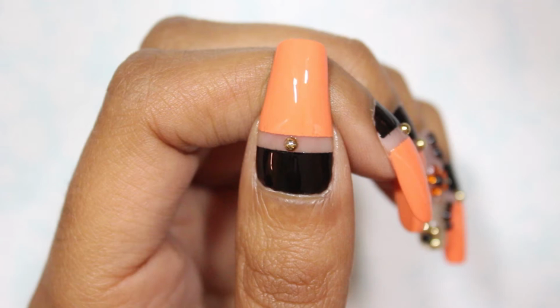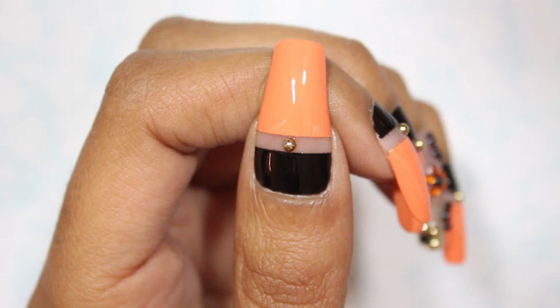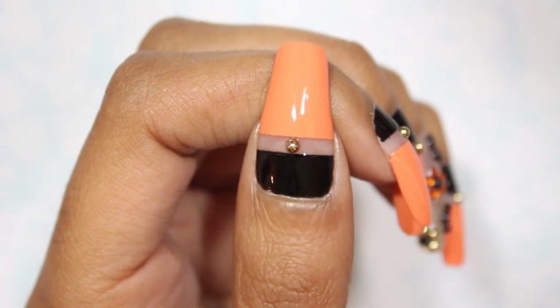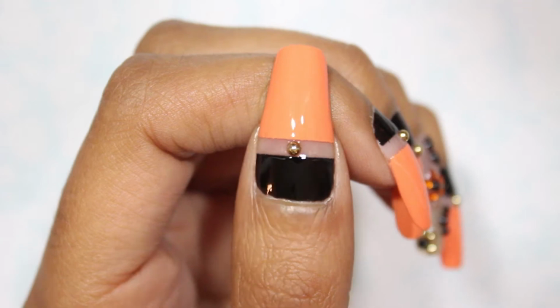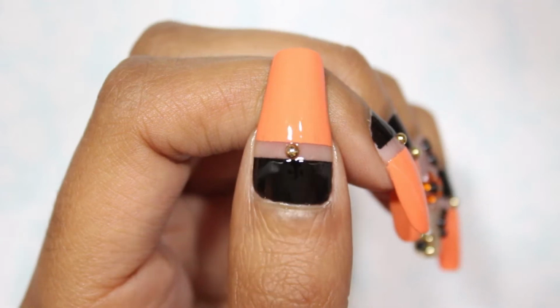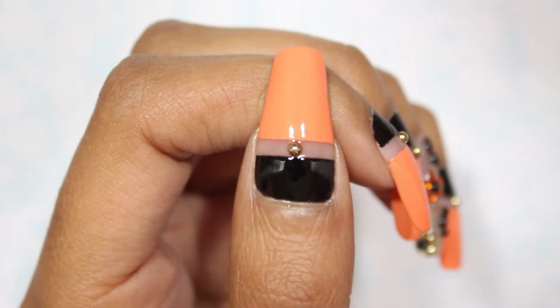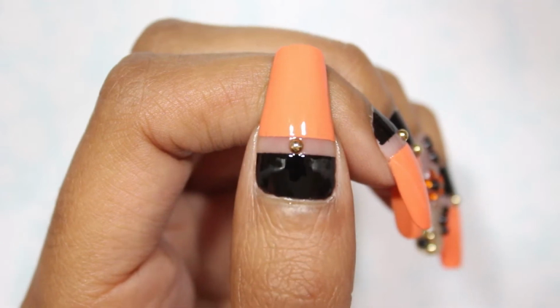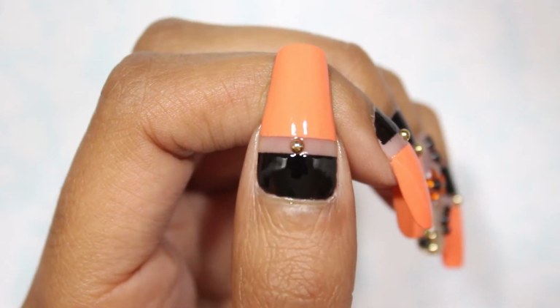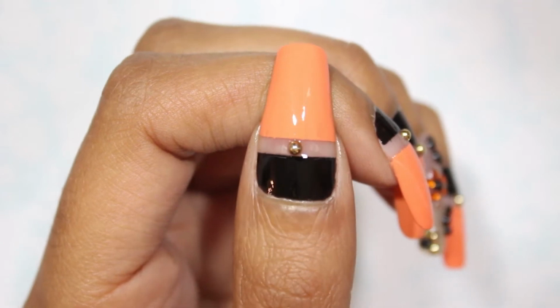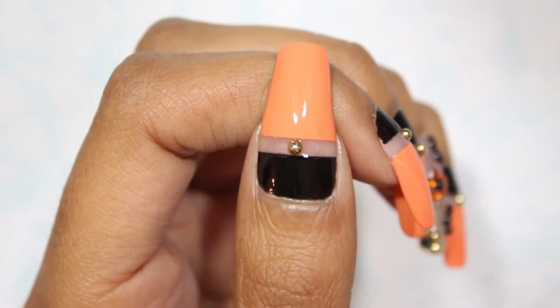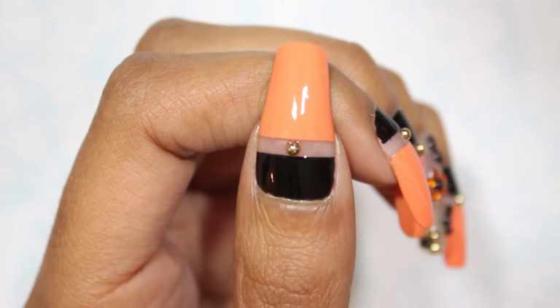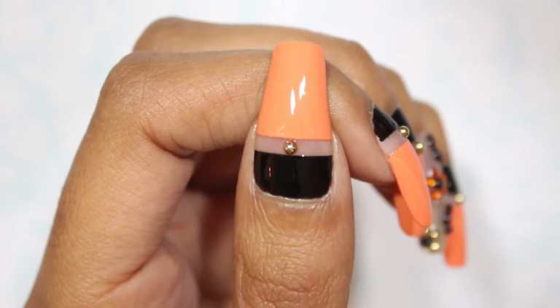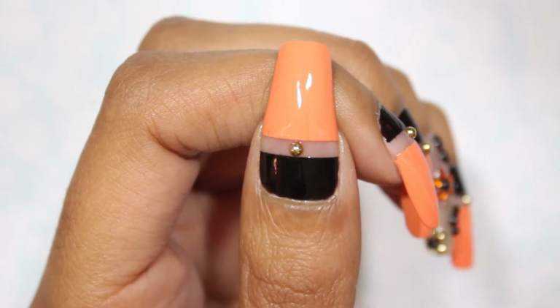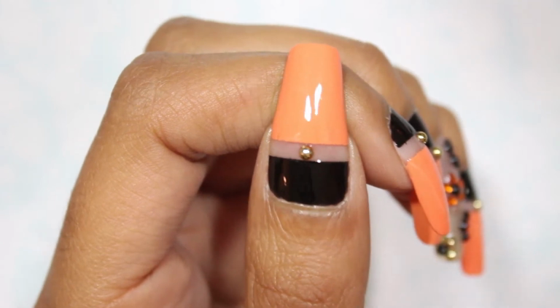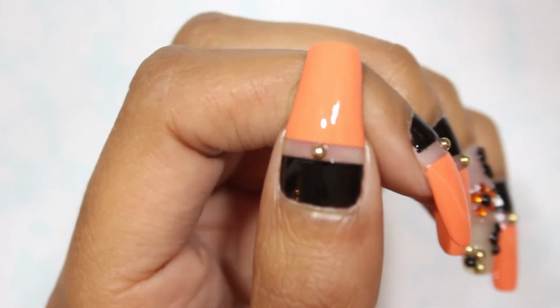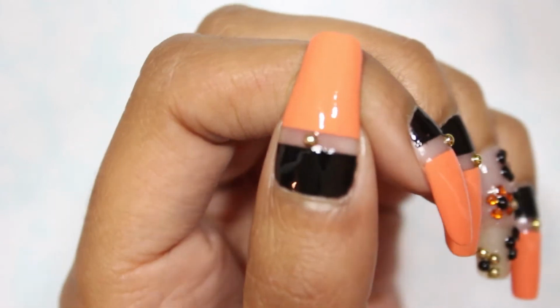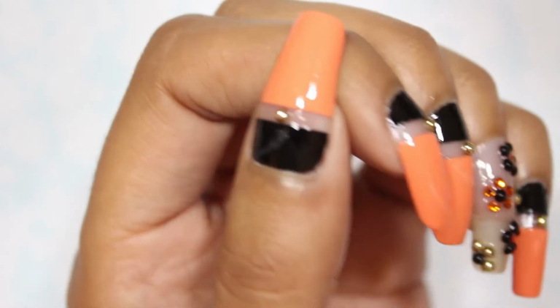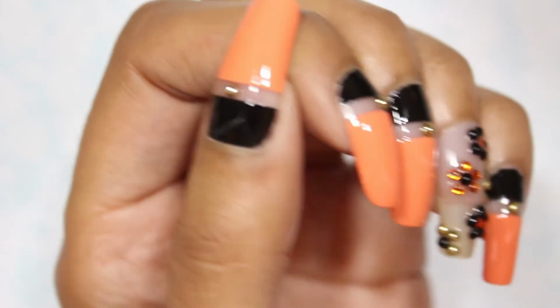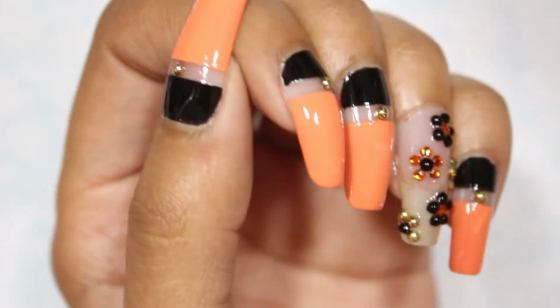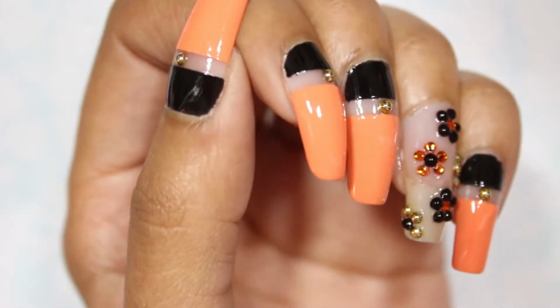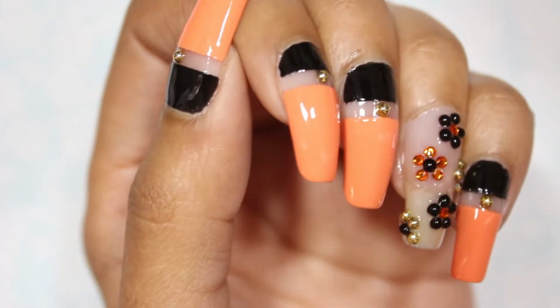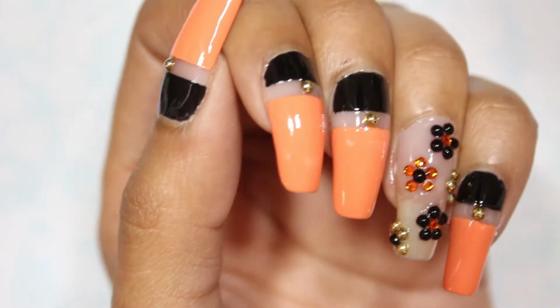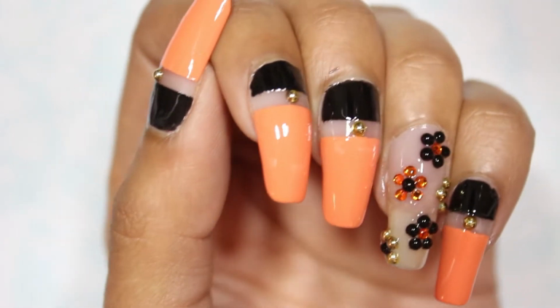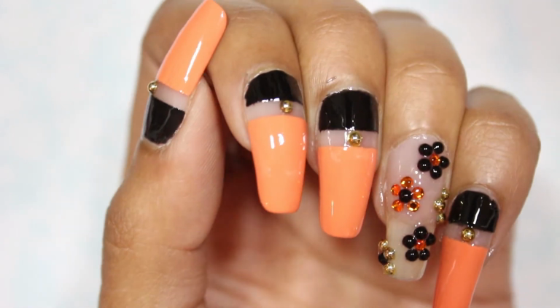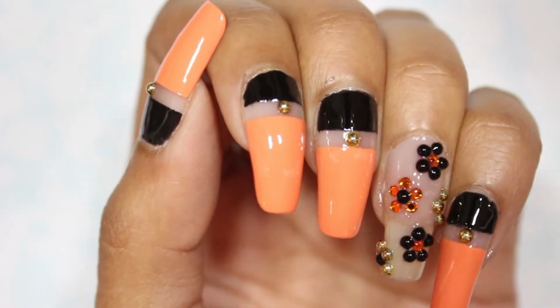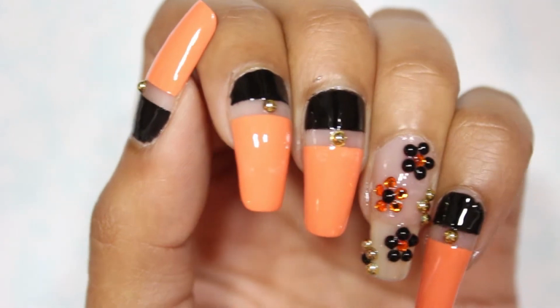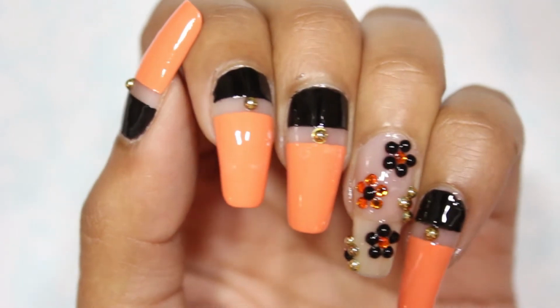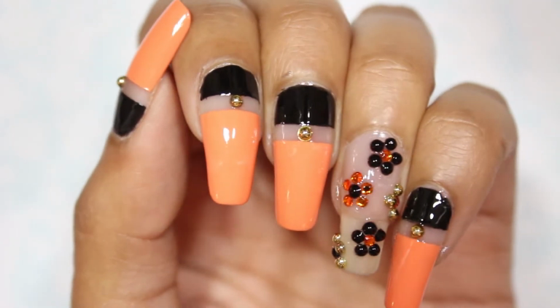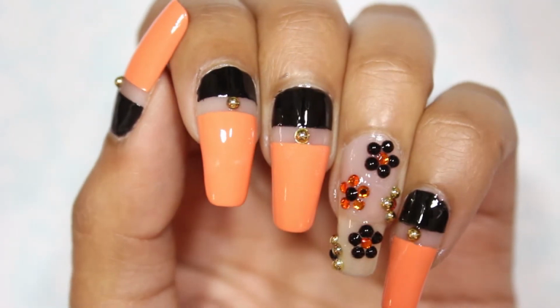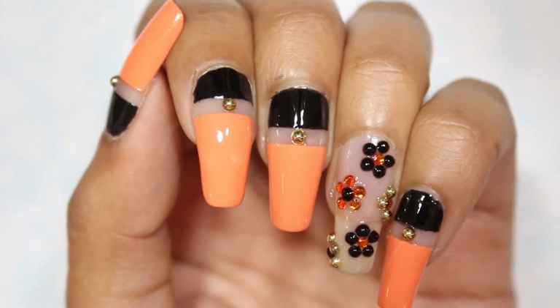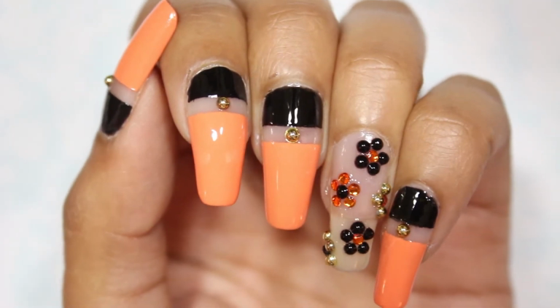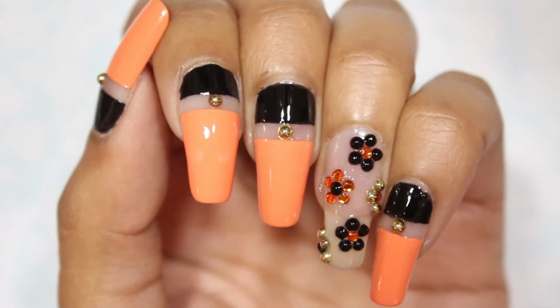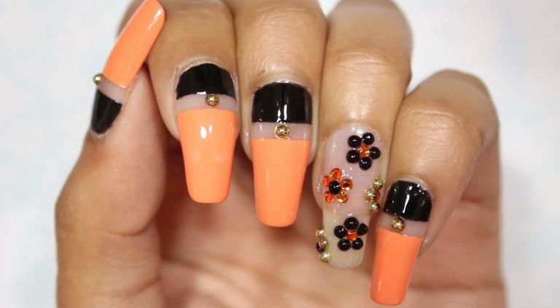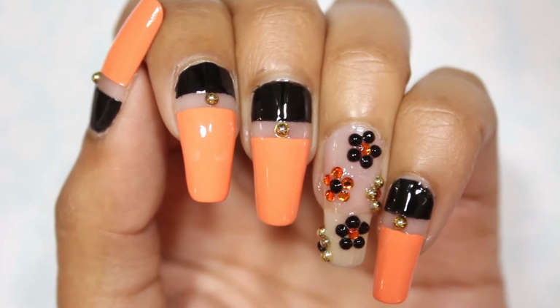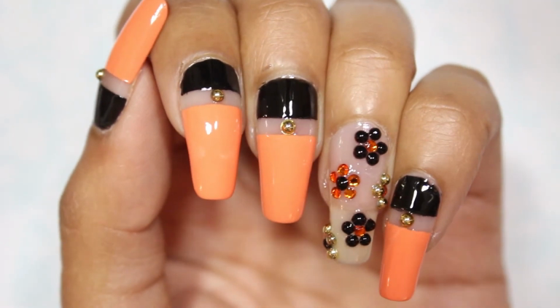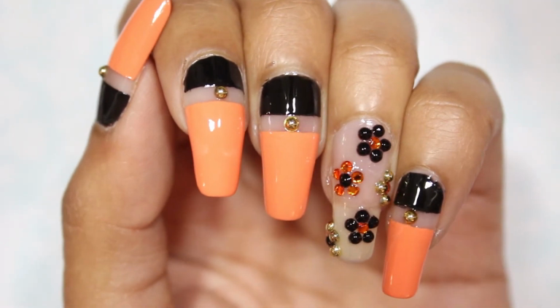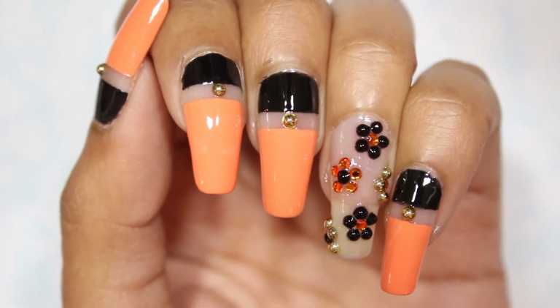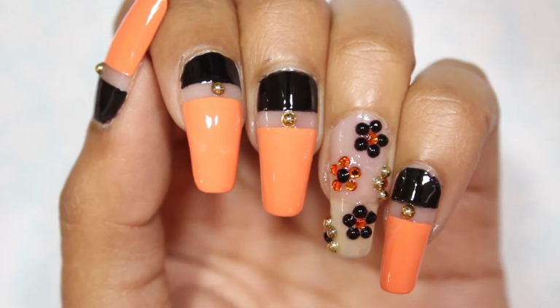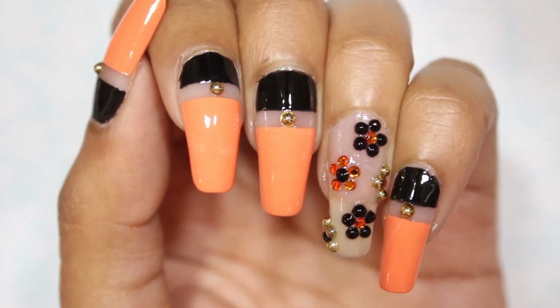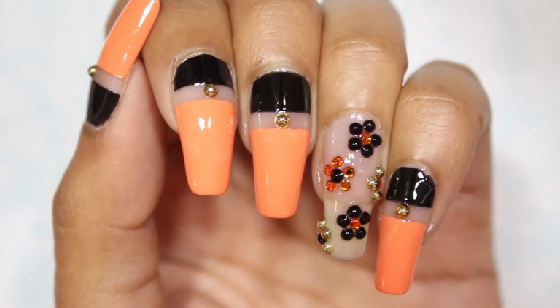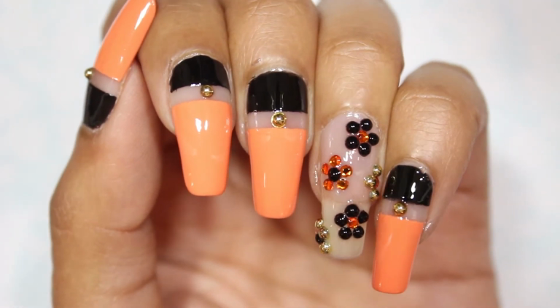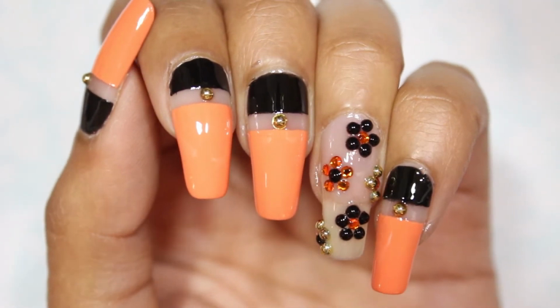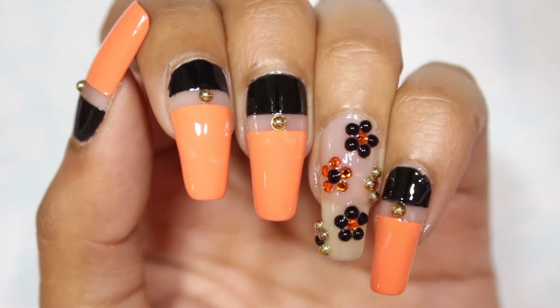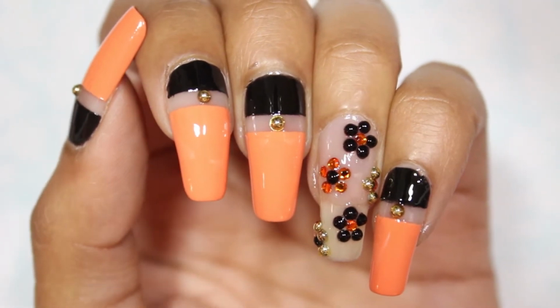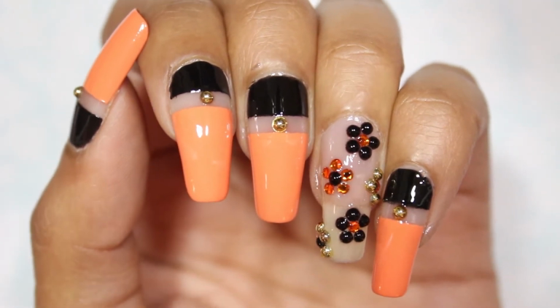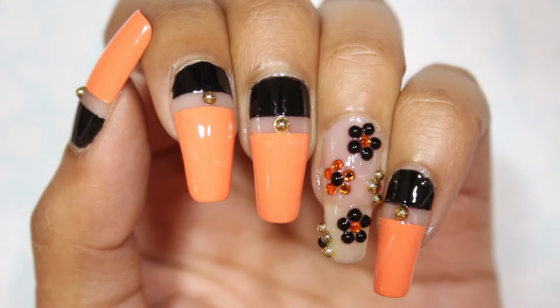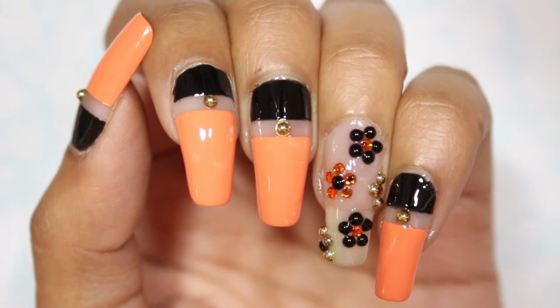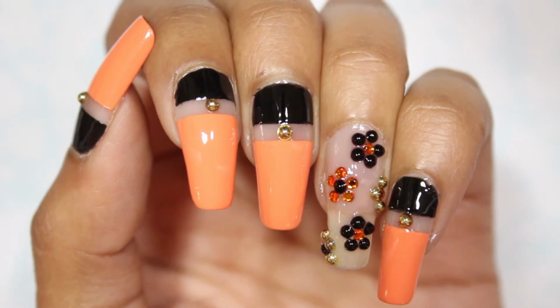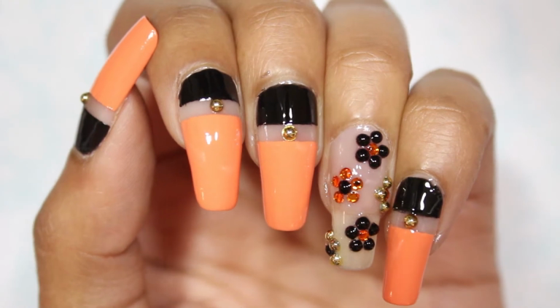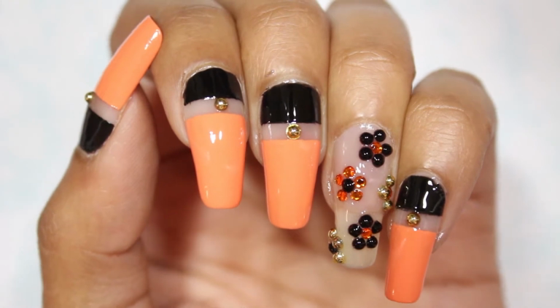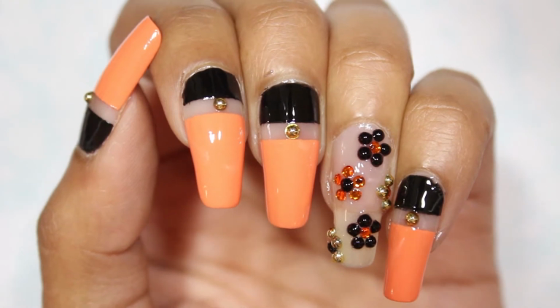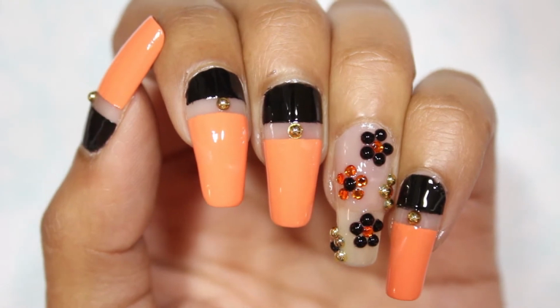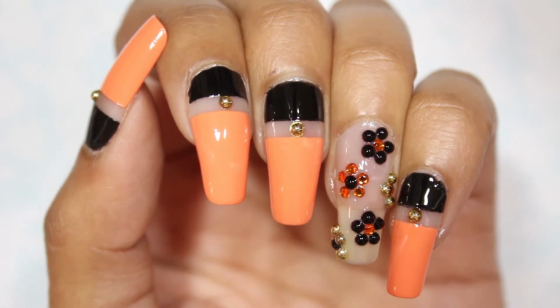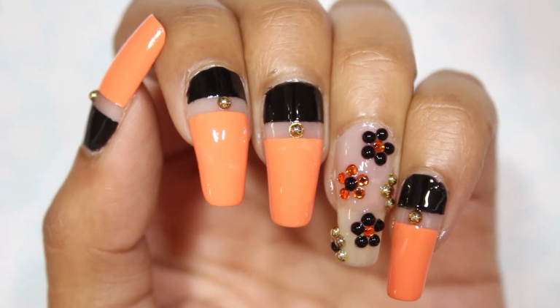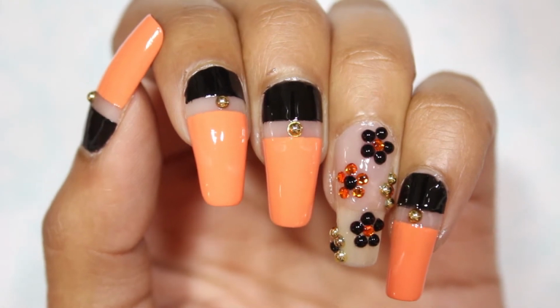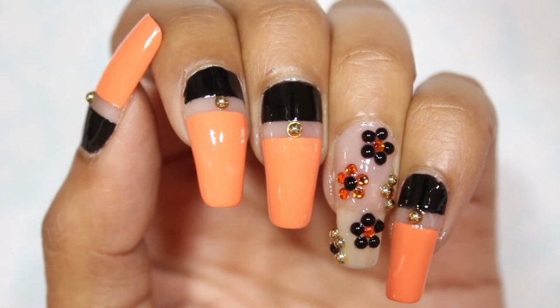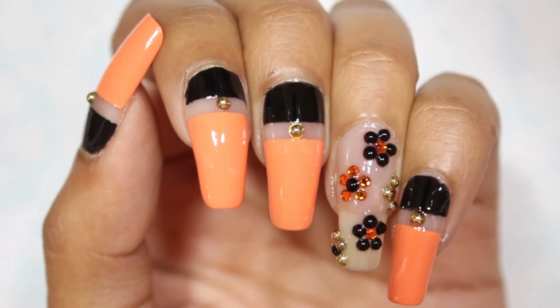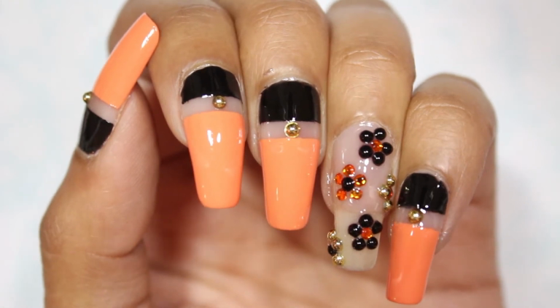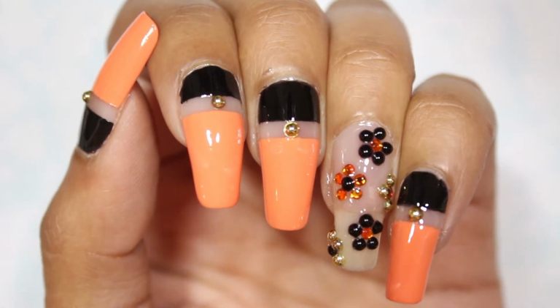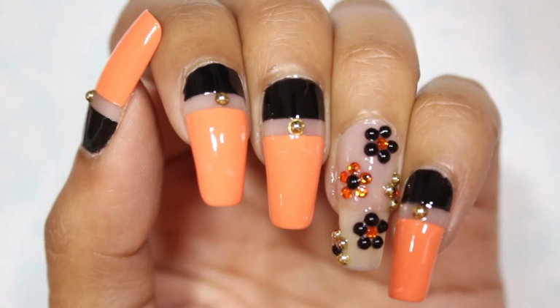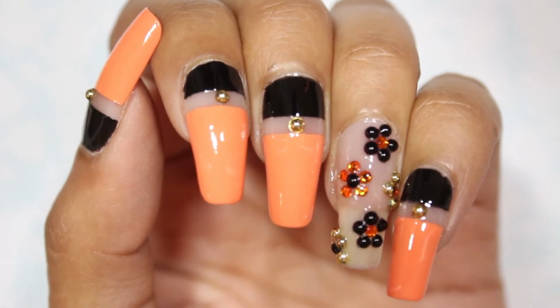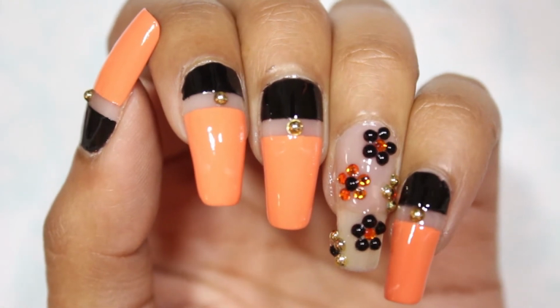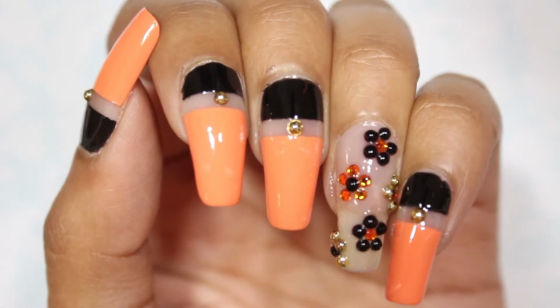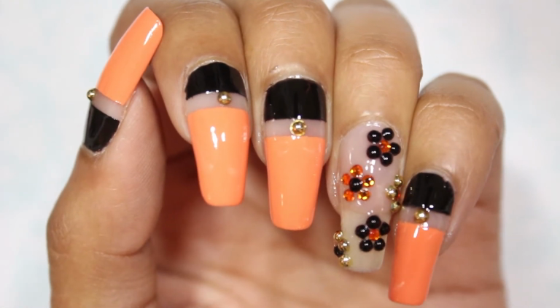Hey guys, it's Diana and I'm back with another Halloween nail look. I wanted to glam up the look with rhinestones and came up with this, so let's get right into it.